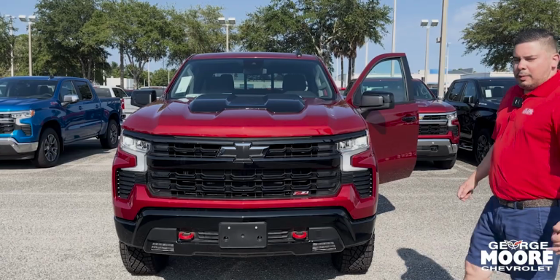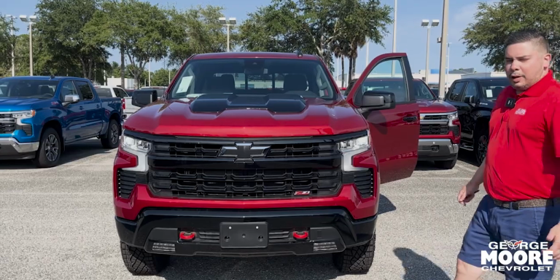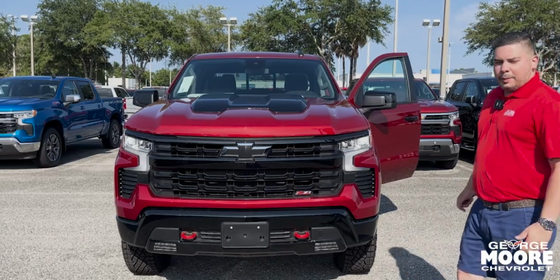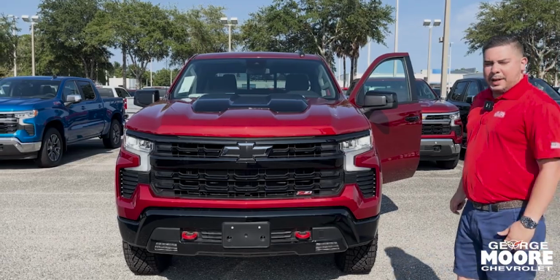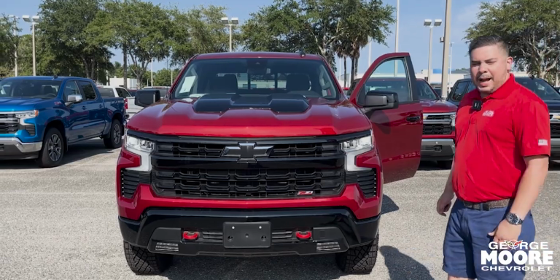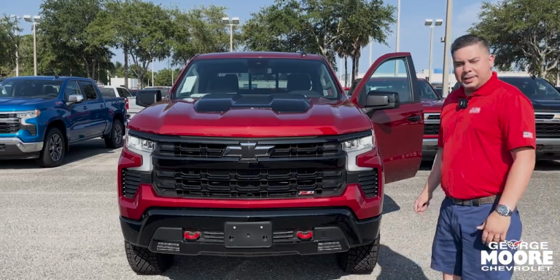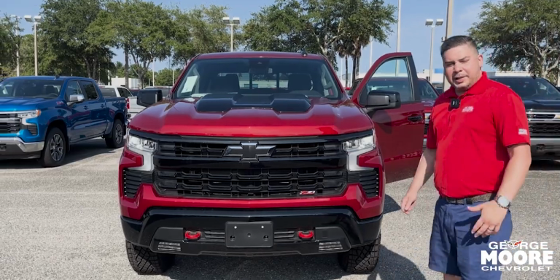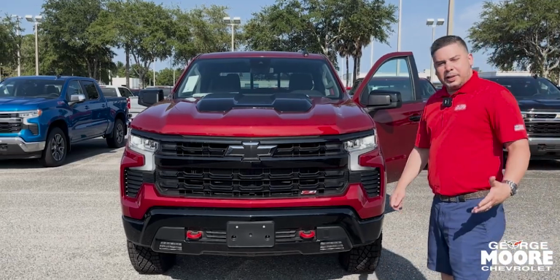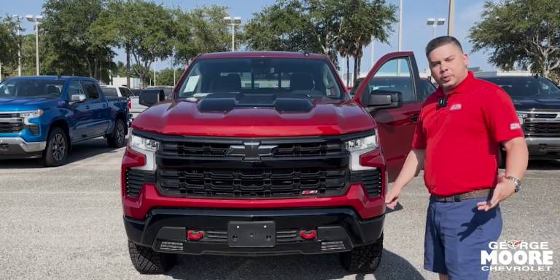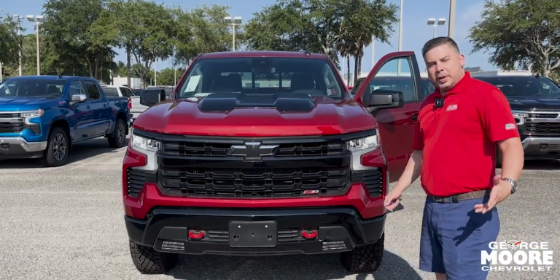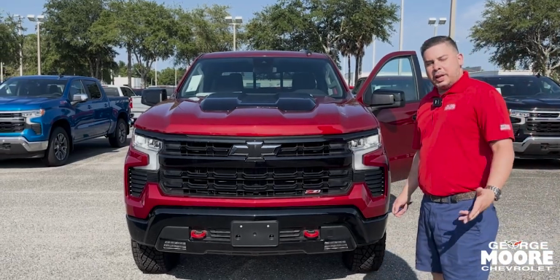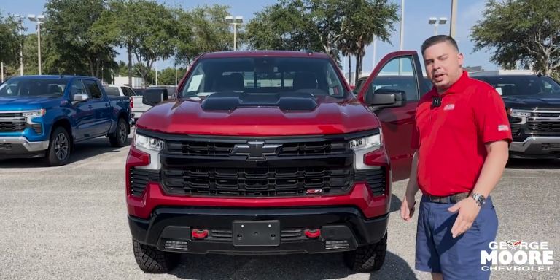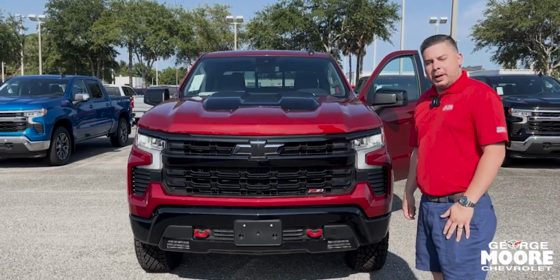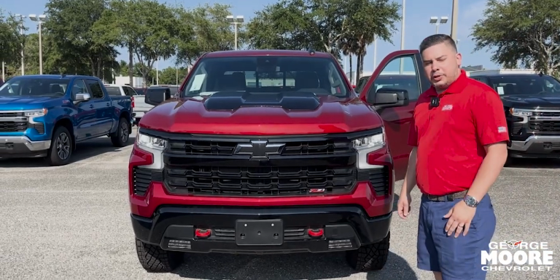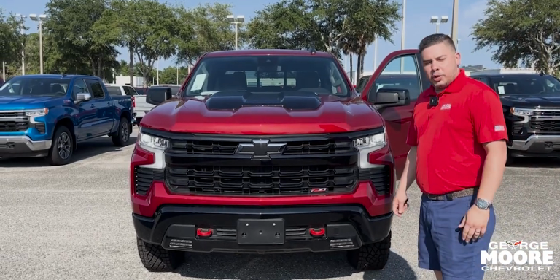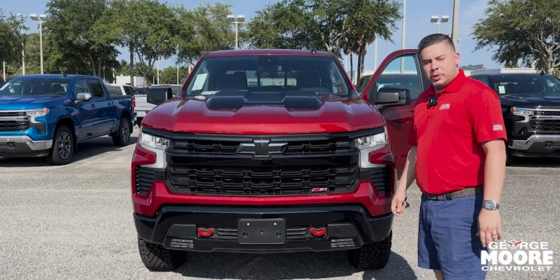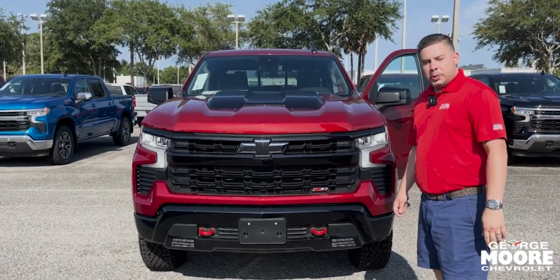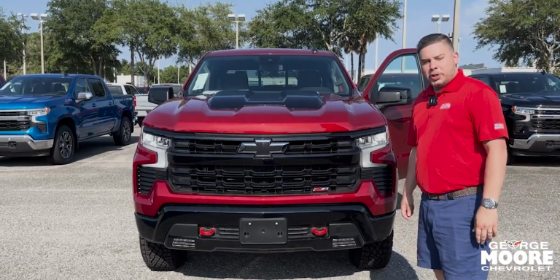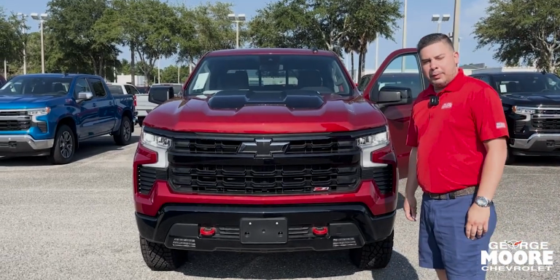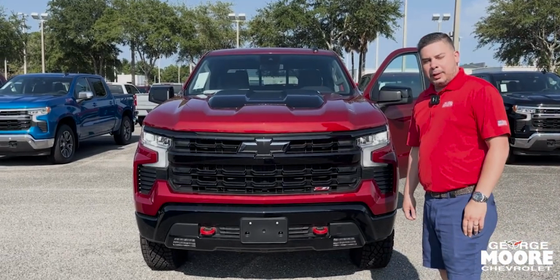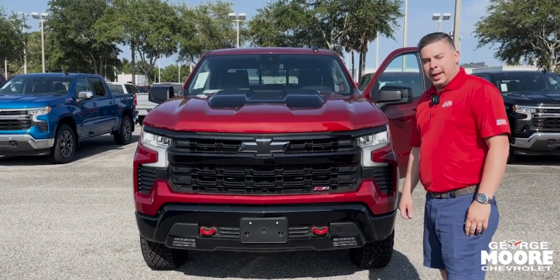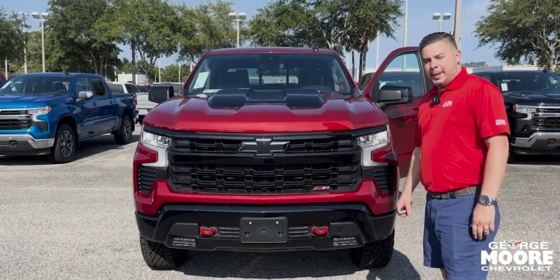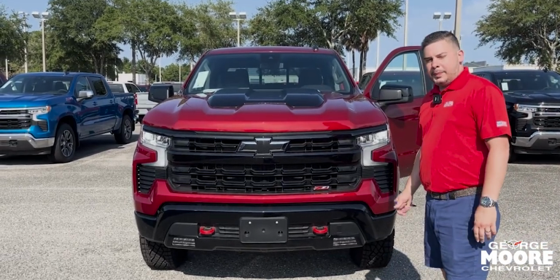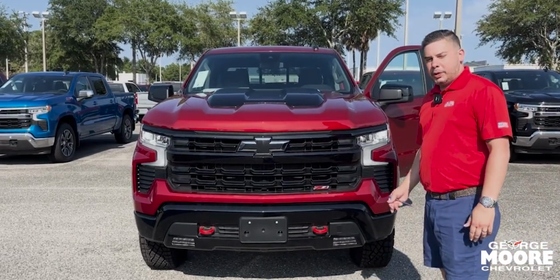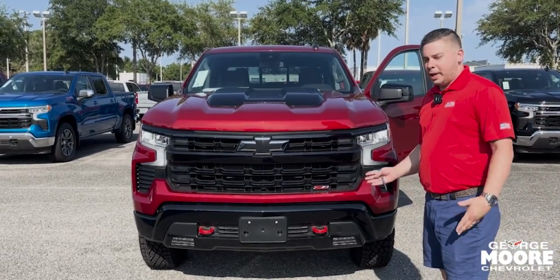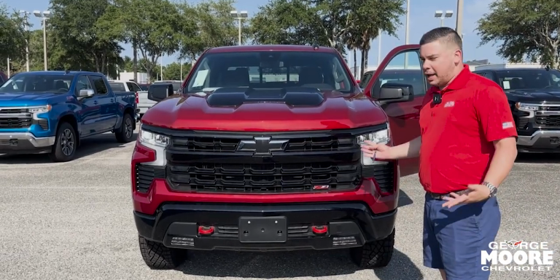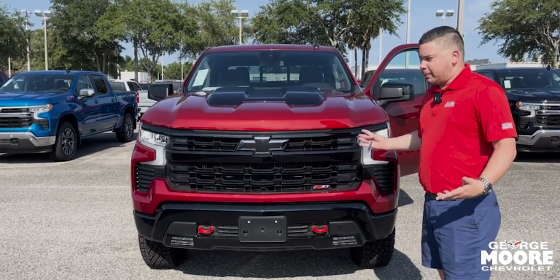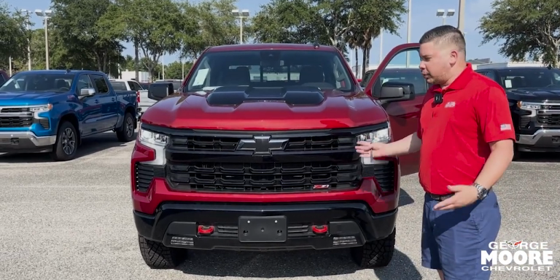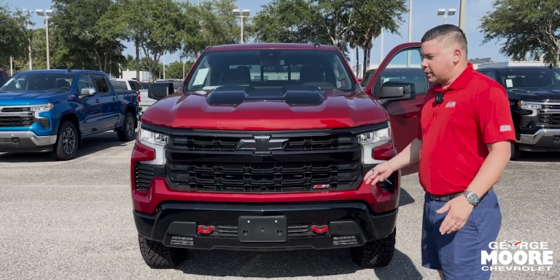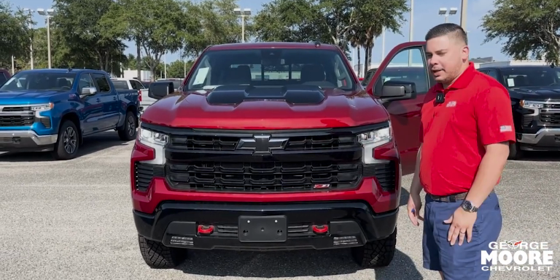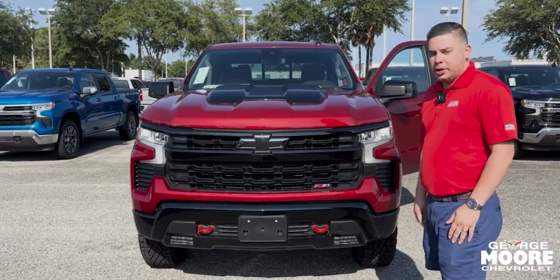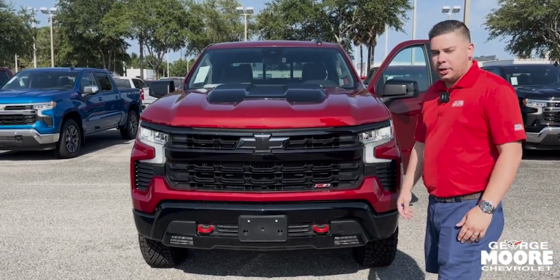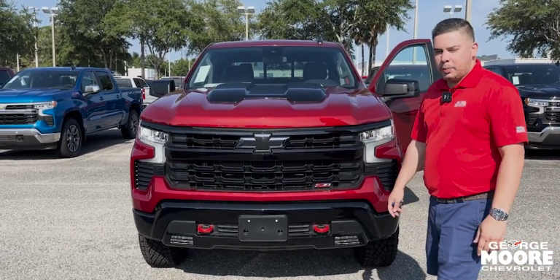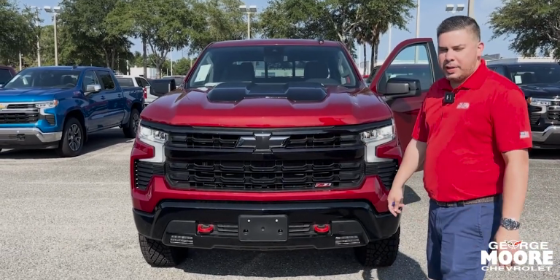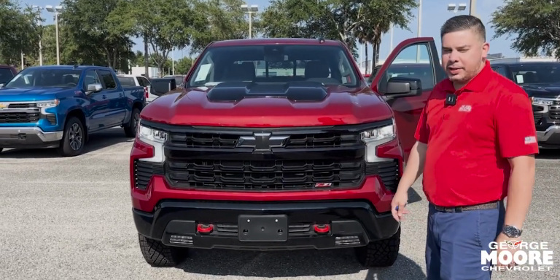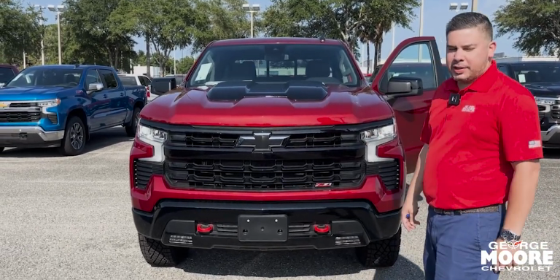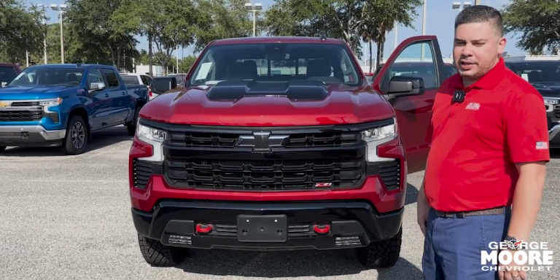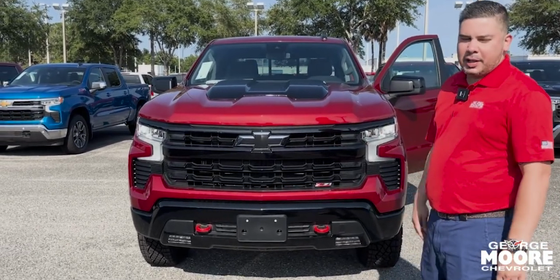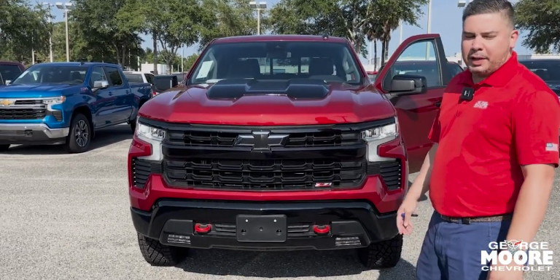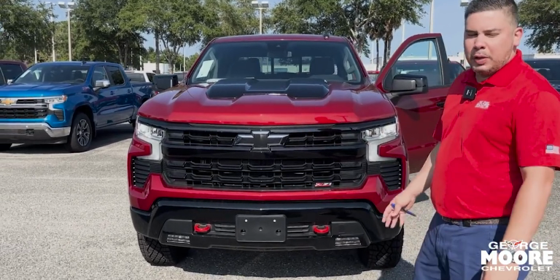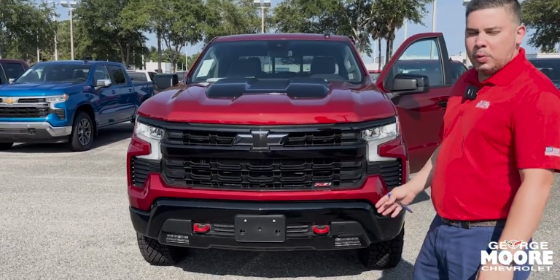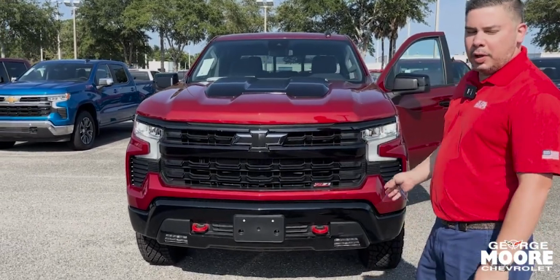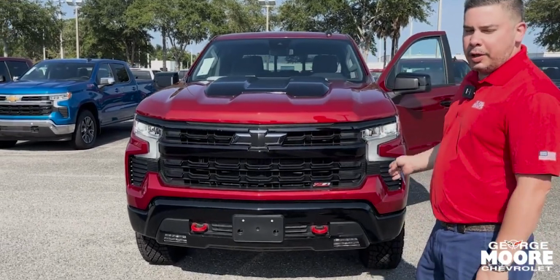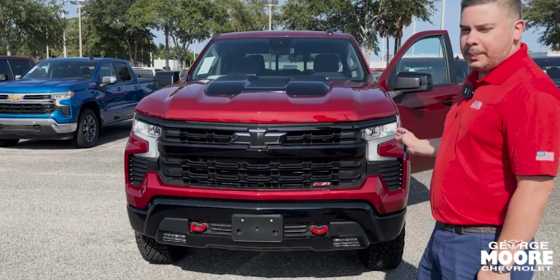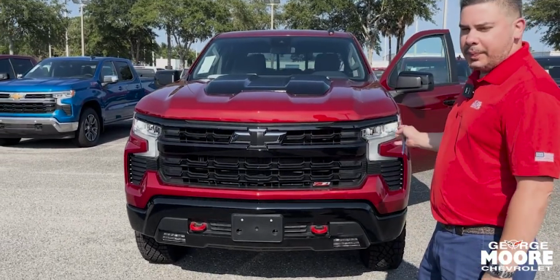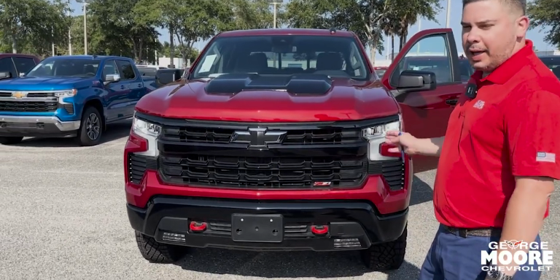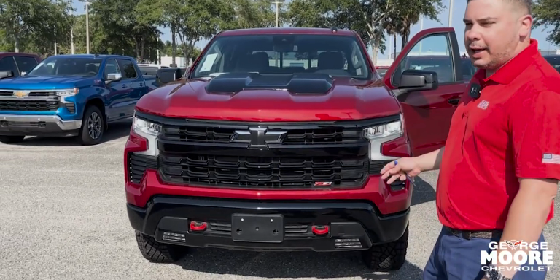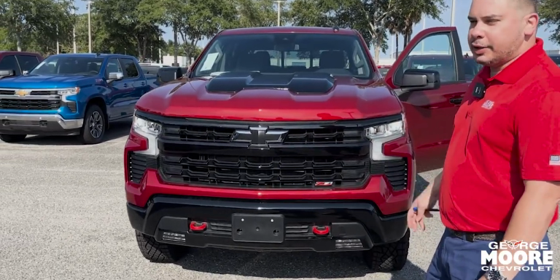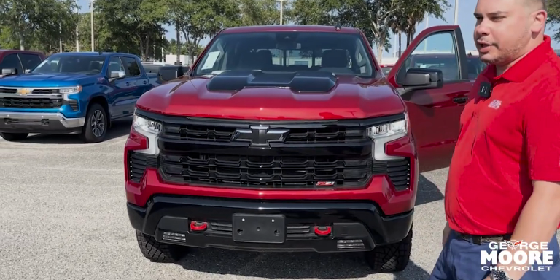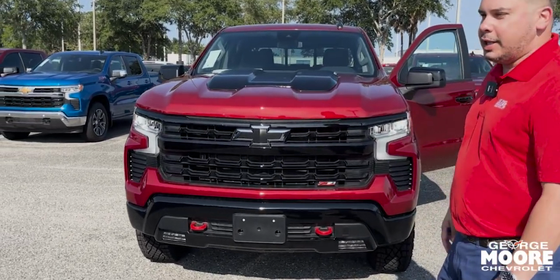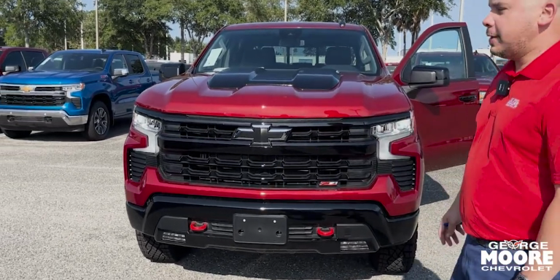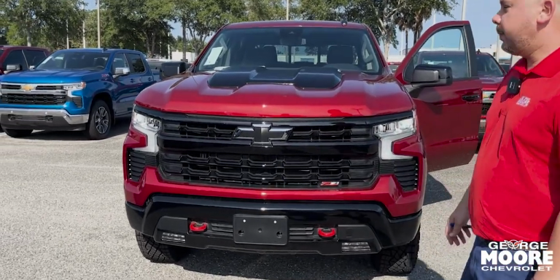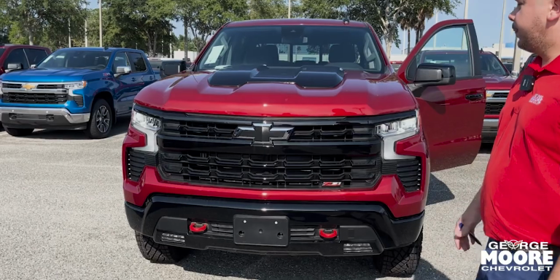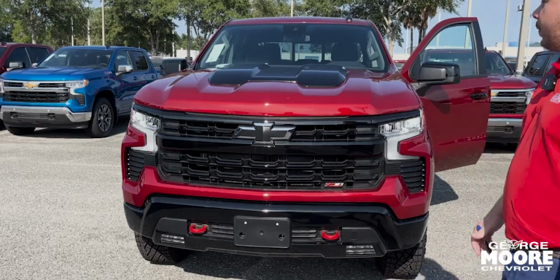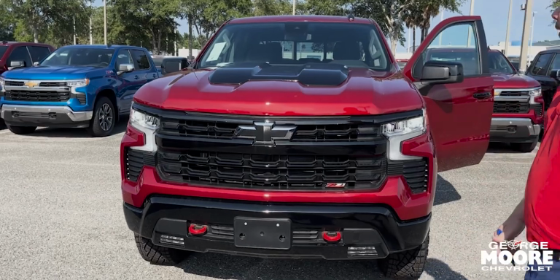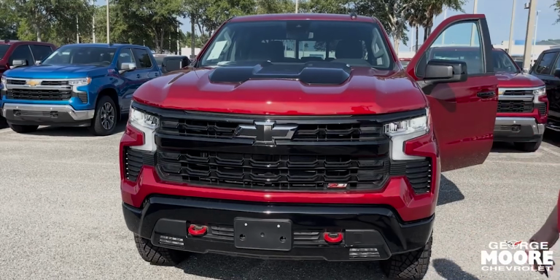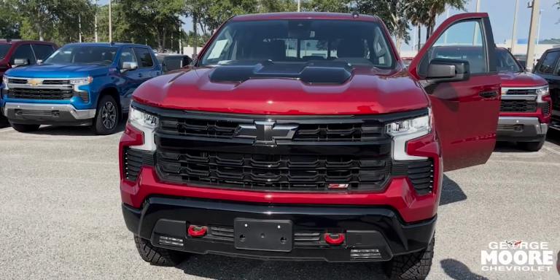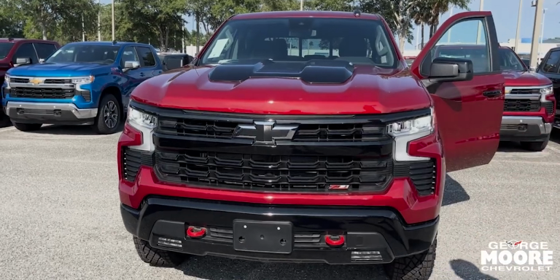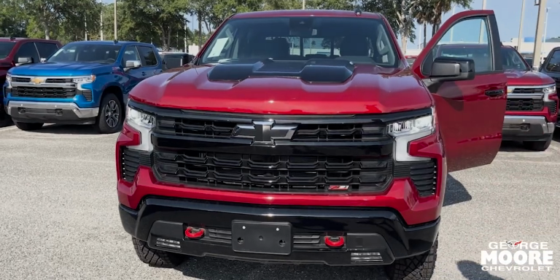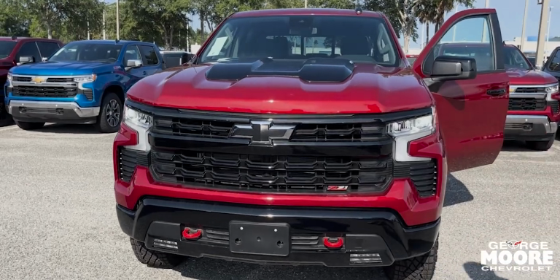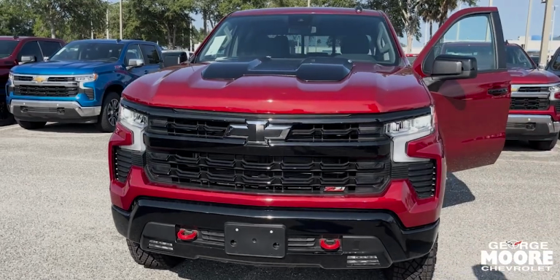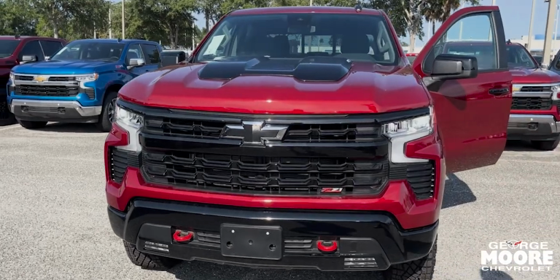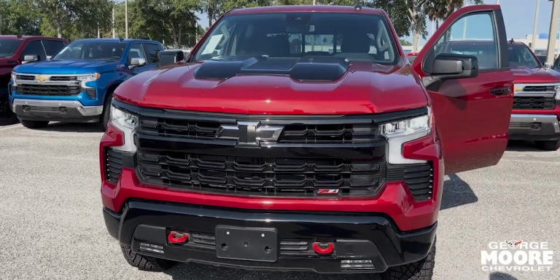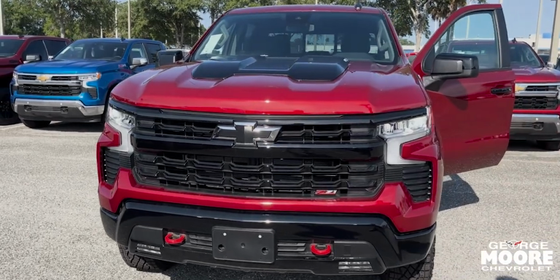Welcome guys, this is Ricky here at George Moore Chevrolet. Today I'm presenting you with the C71 LT Silverado.